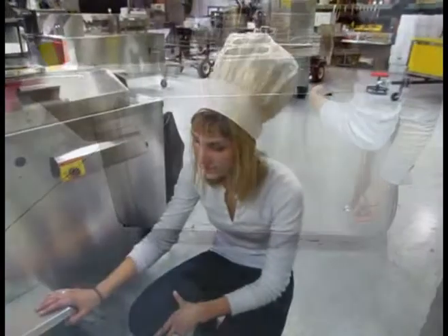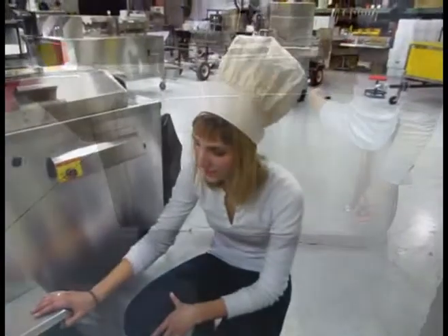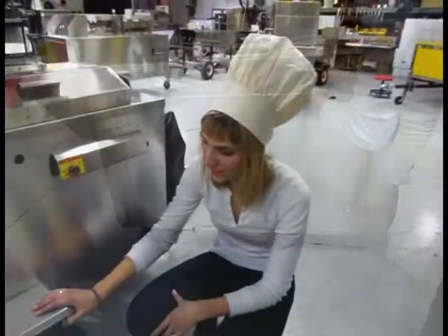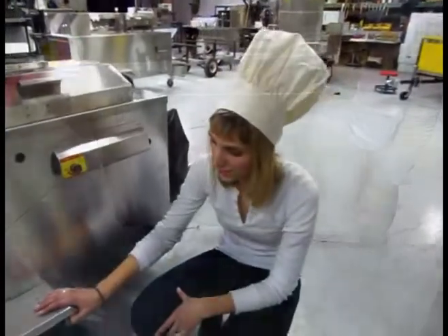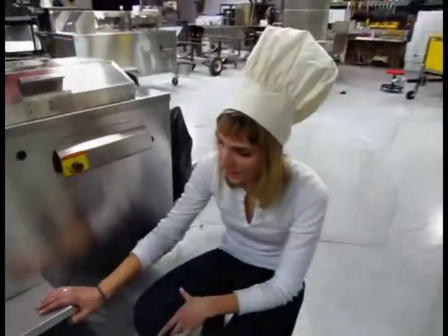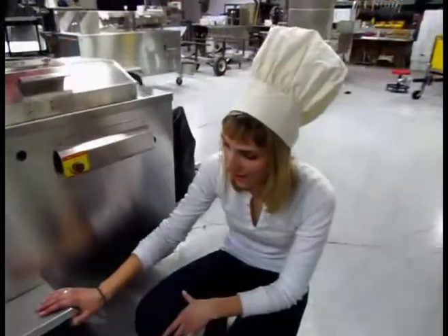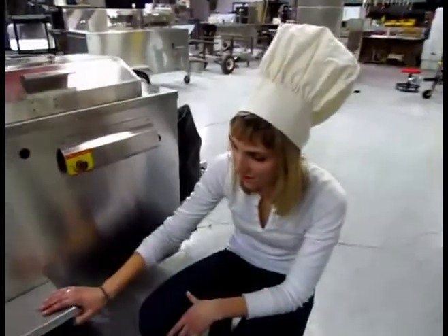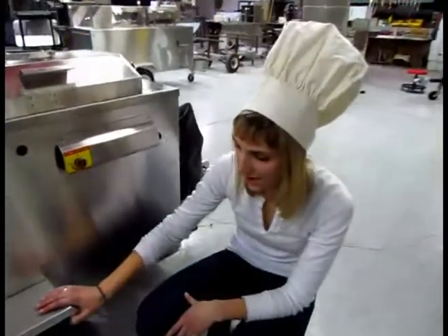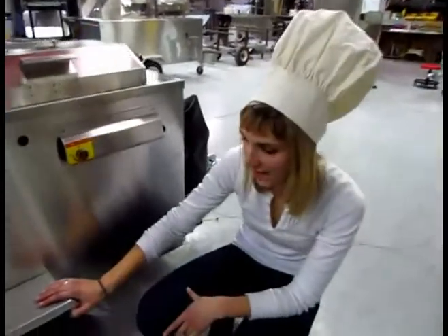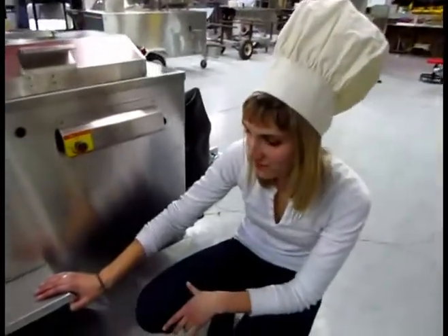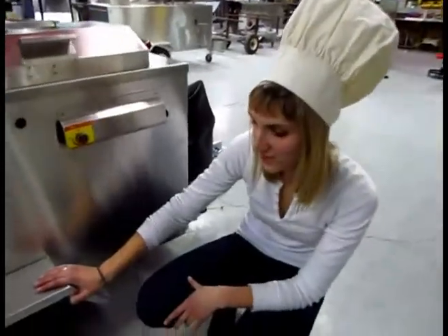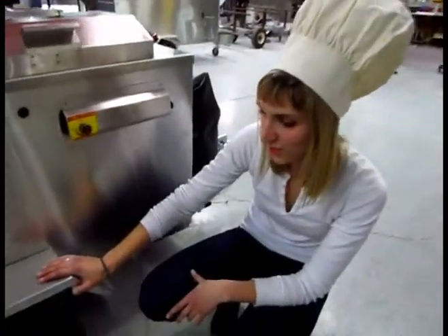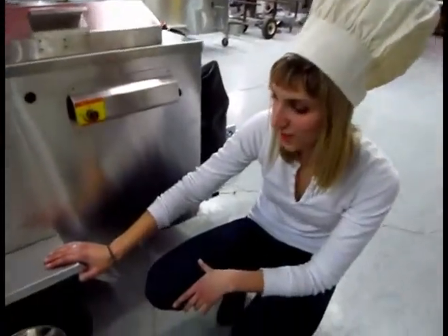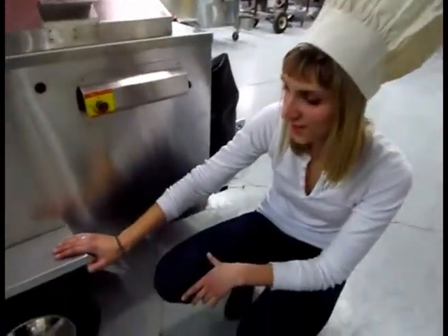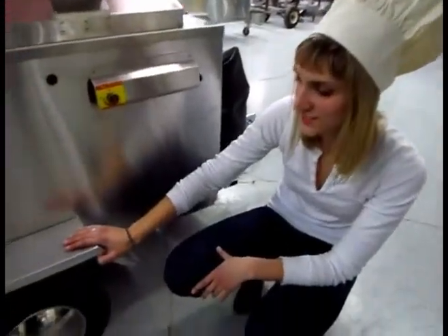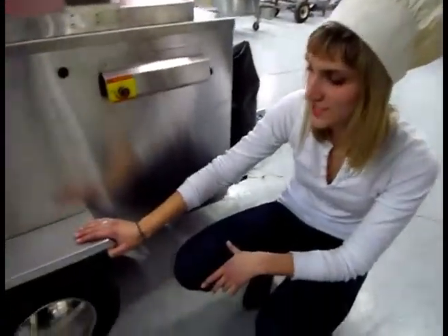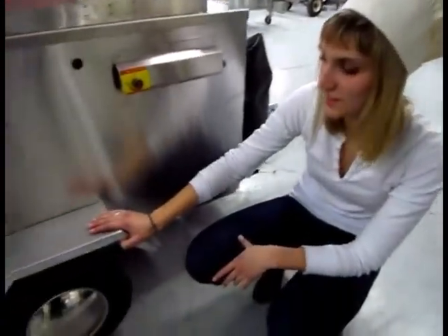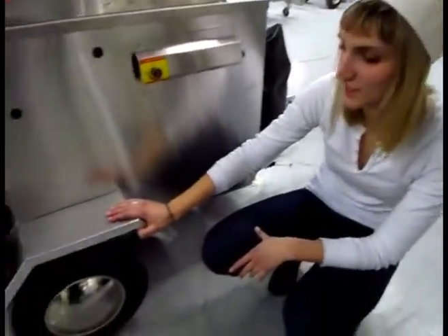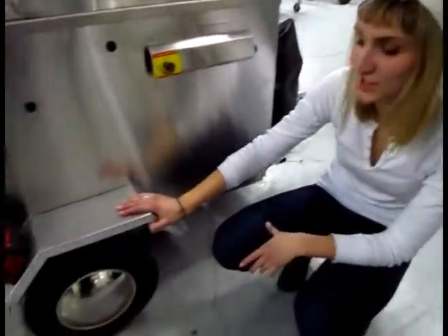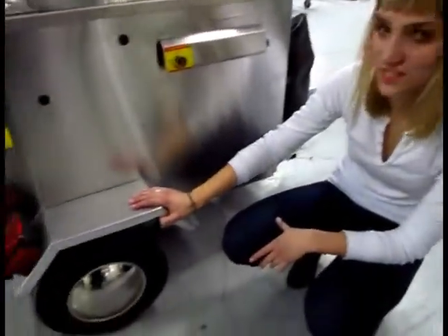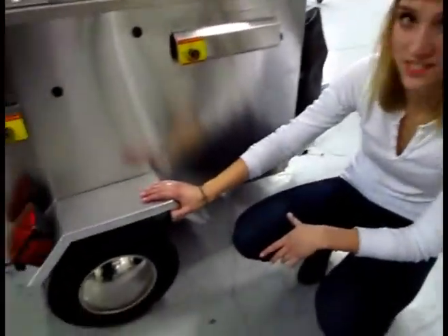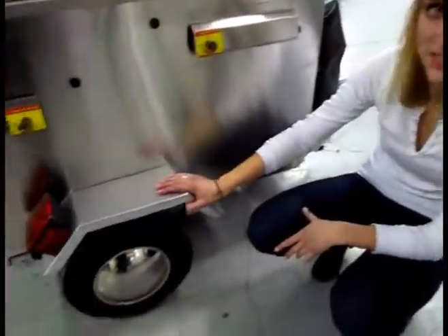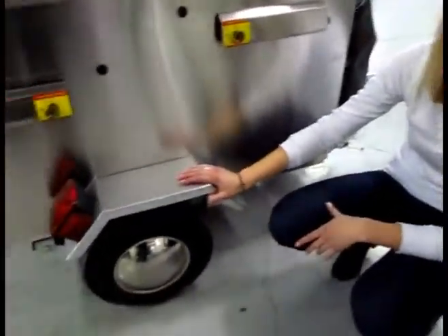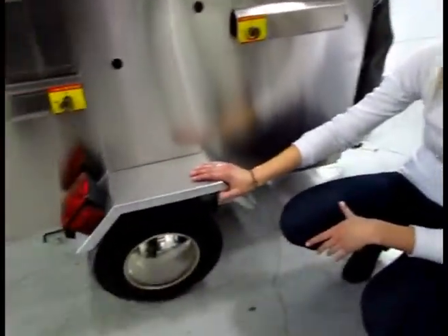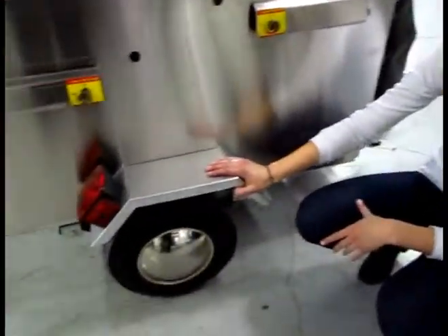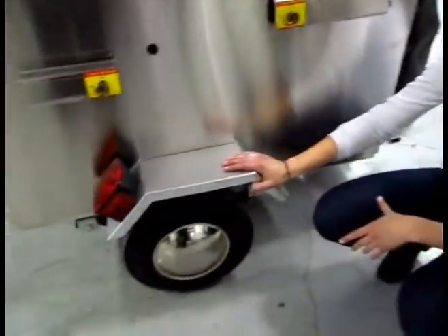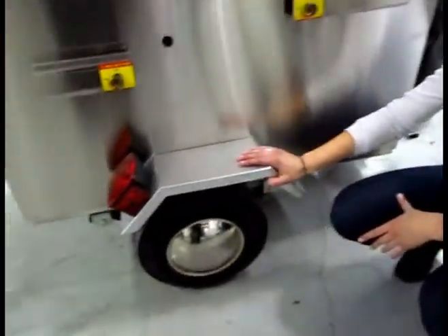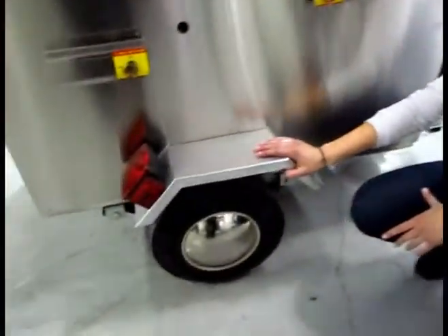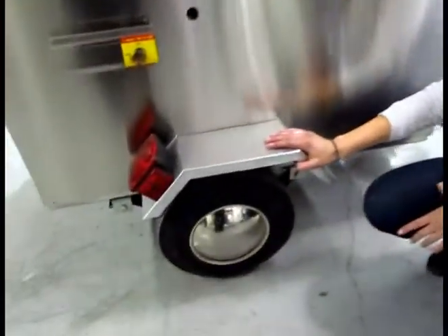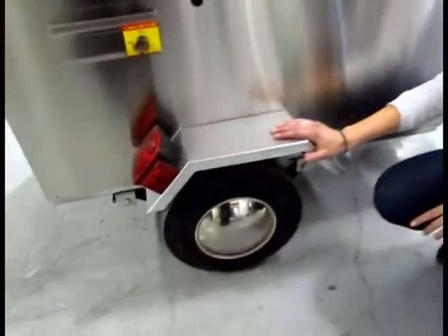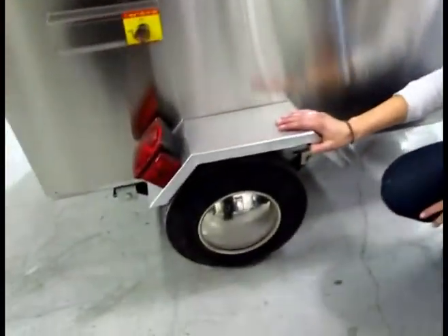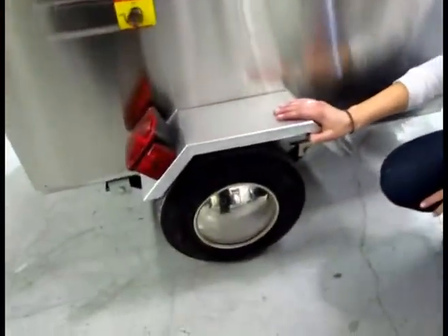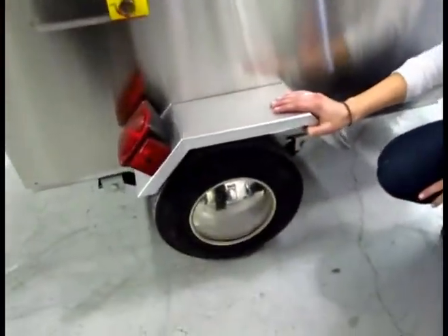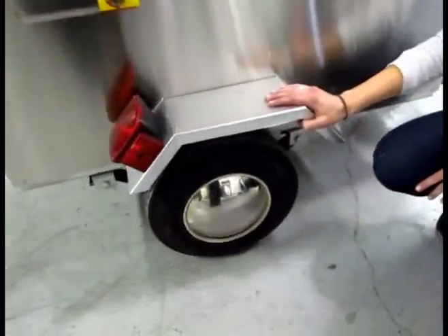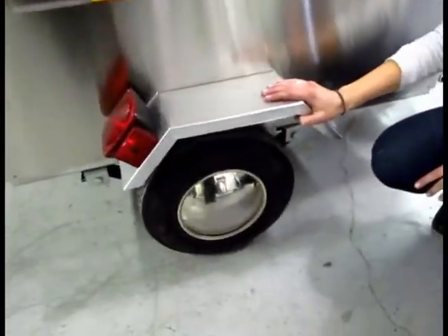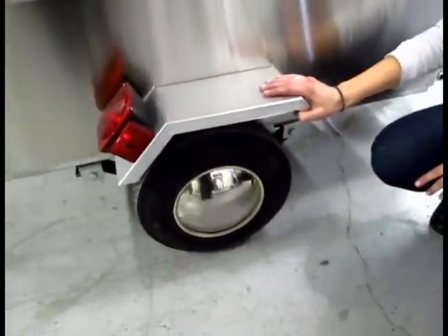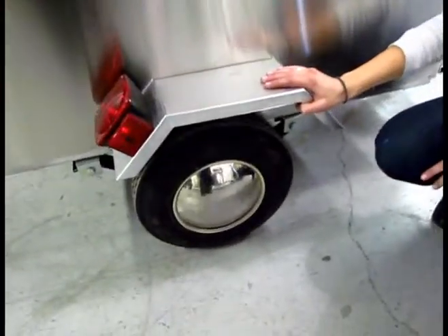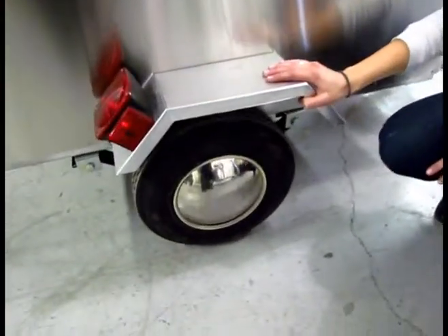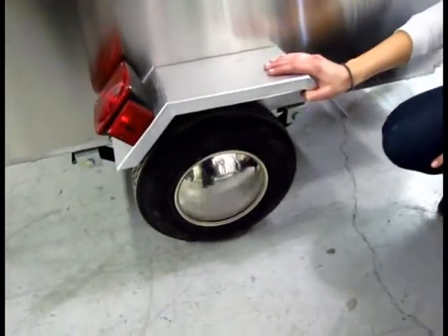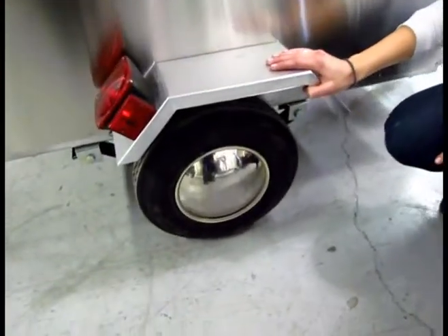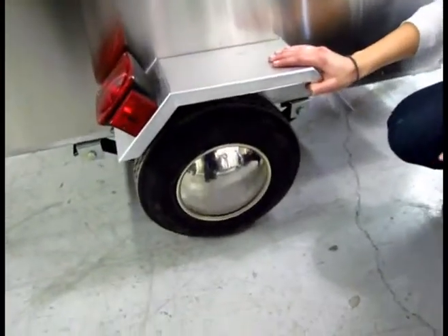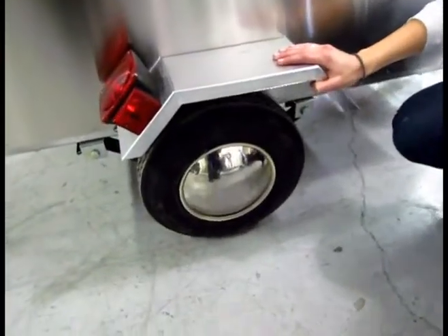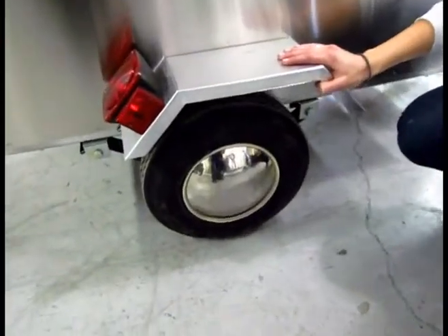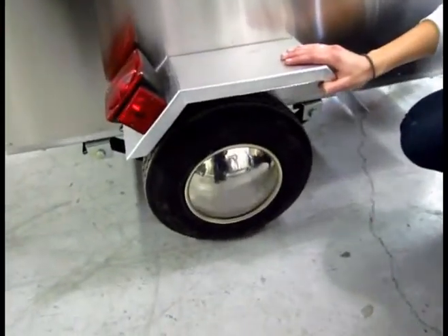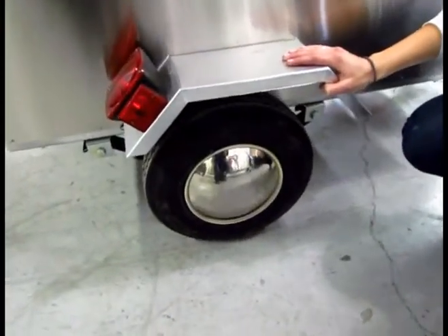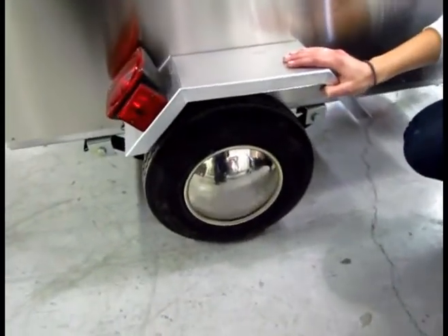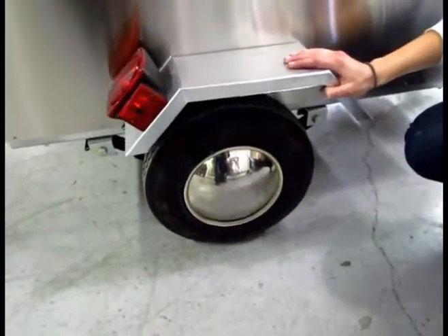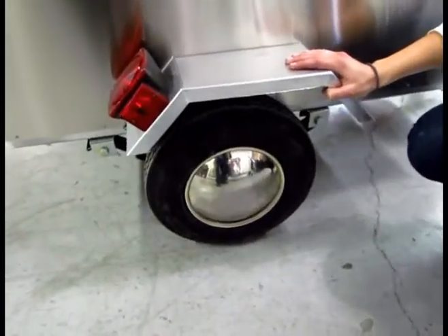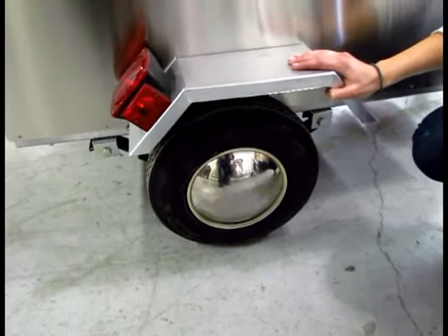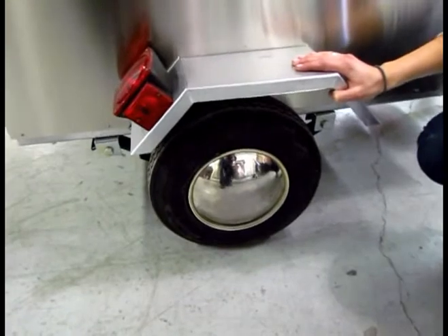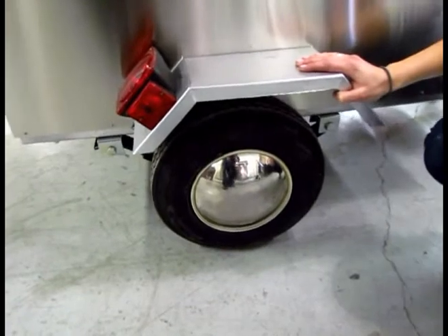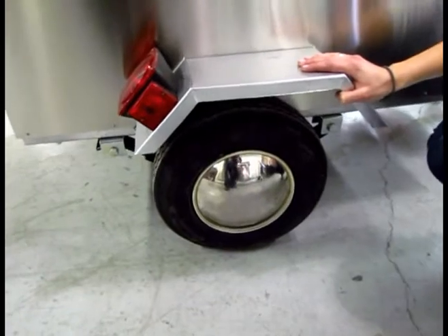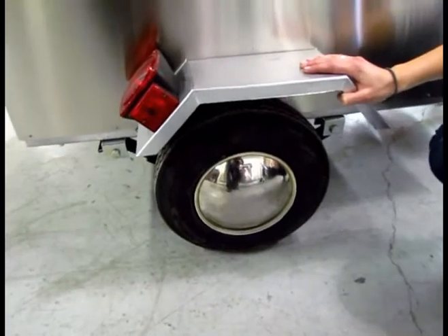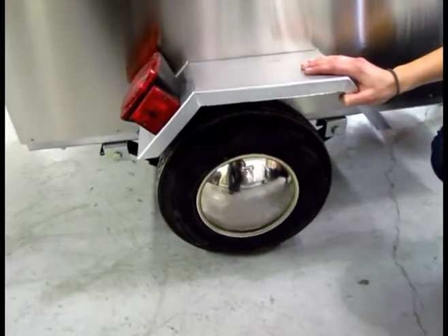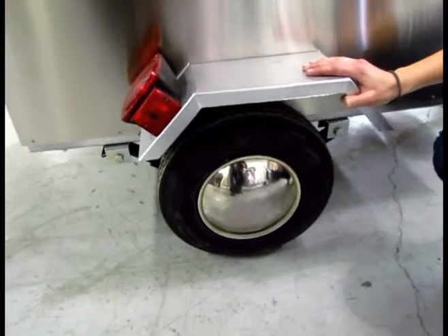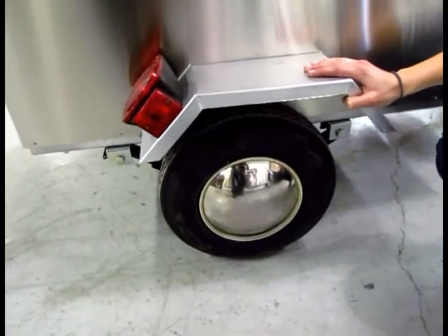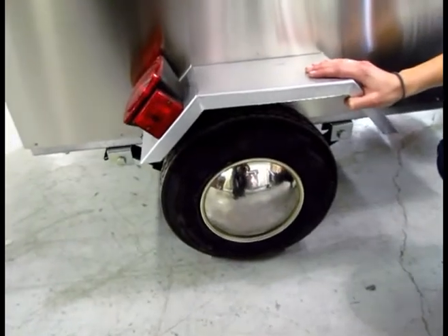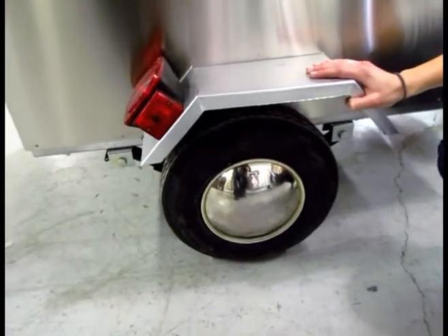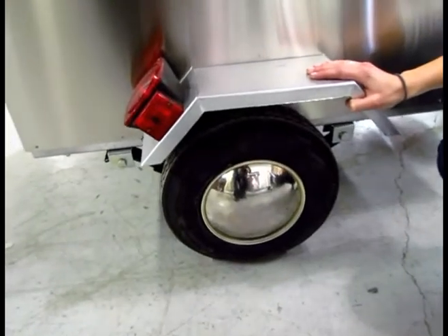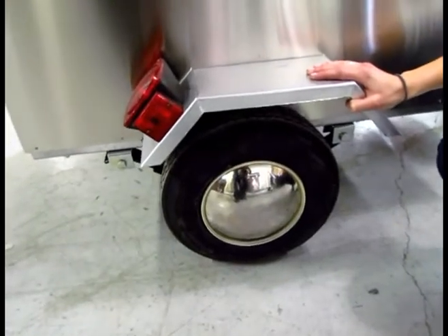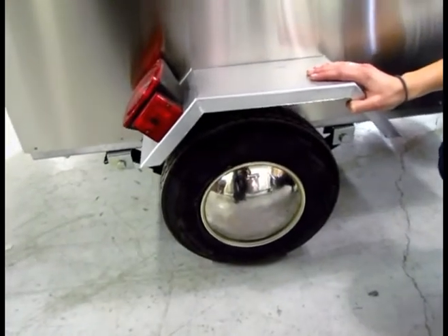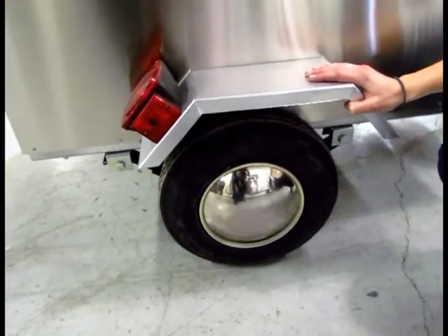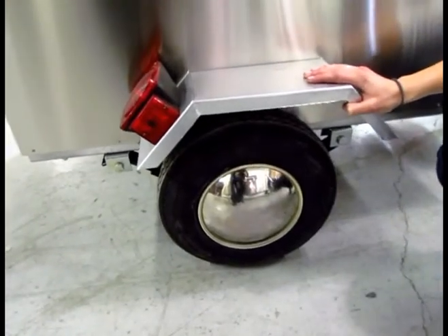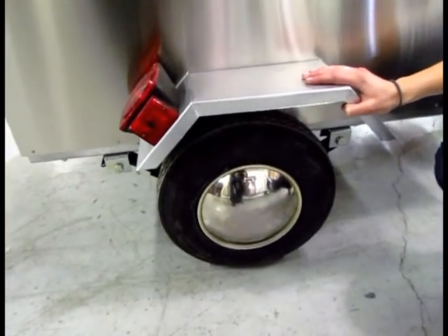Here we have a half-ton rated suspension system, which is the same as a pickup truck. So you never have to worry about safety when towing this baby.